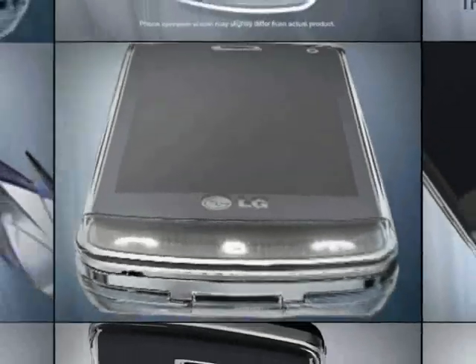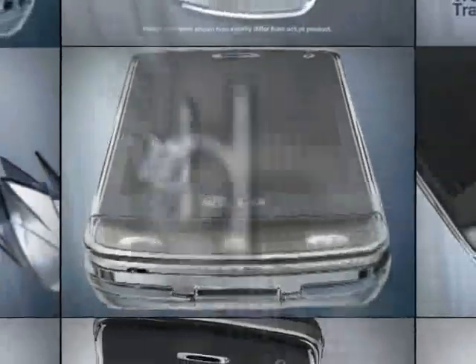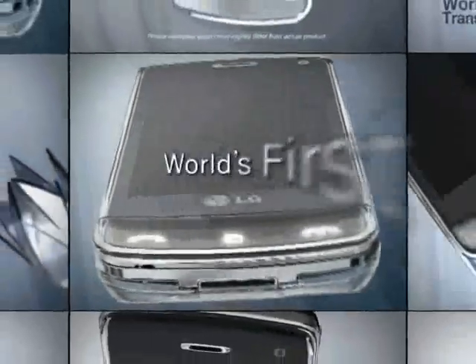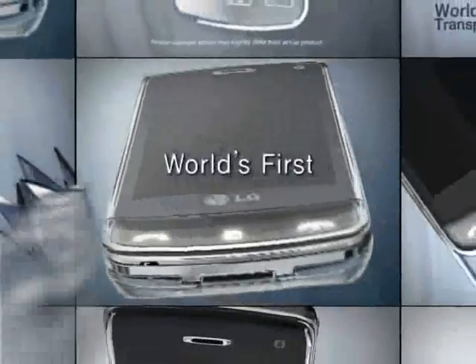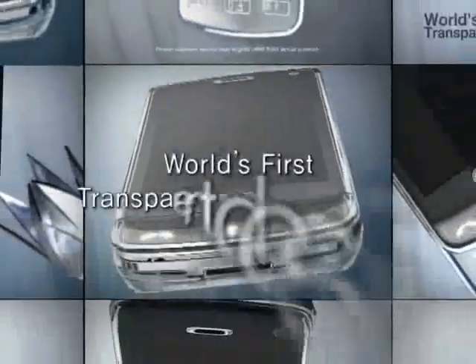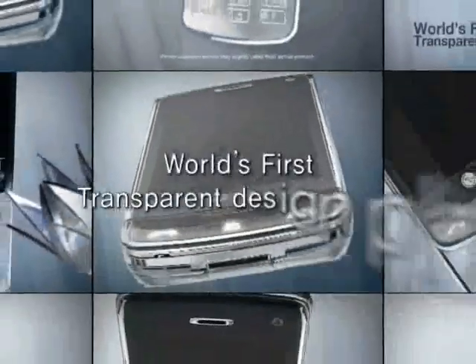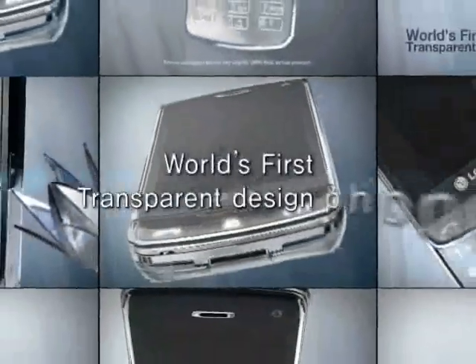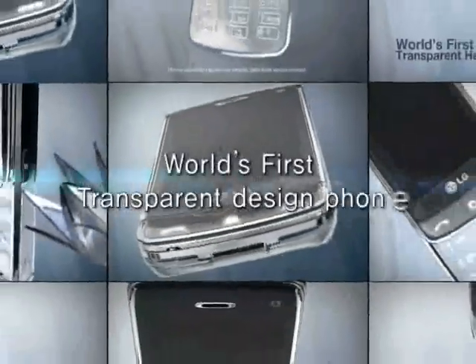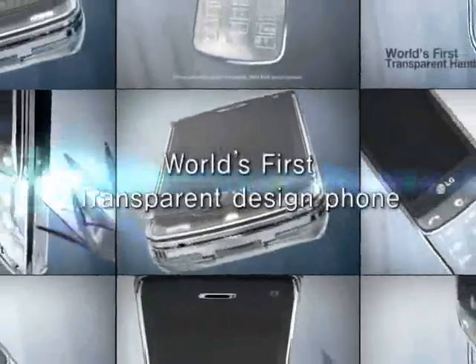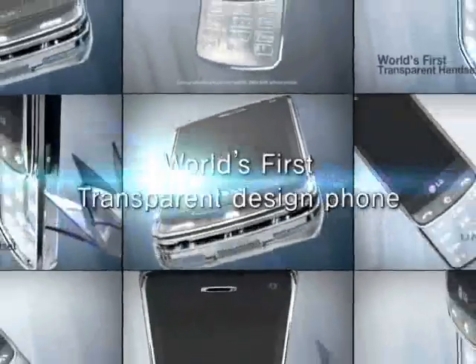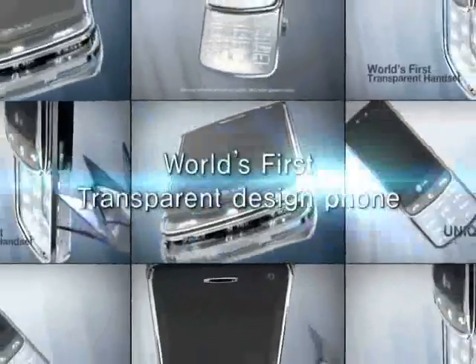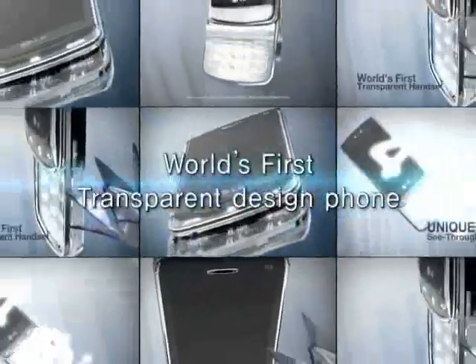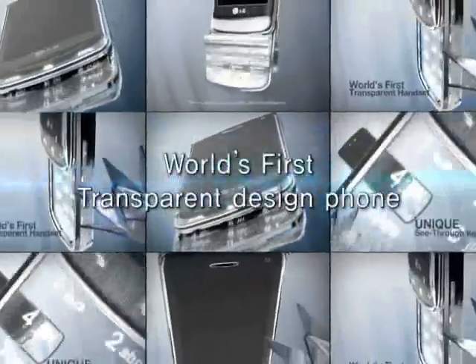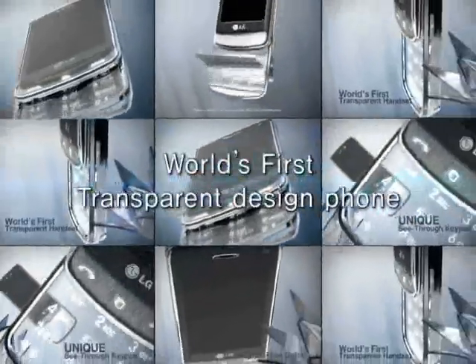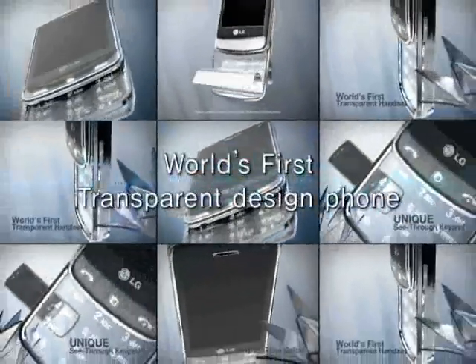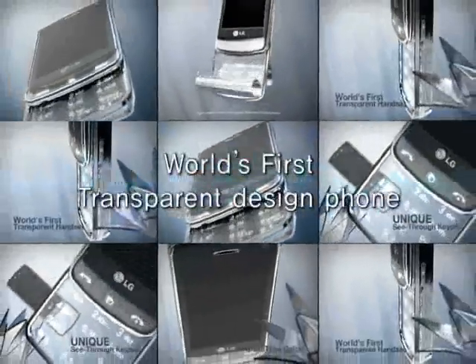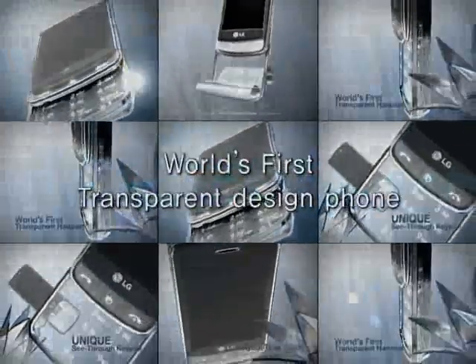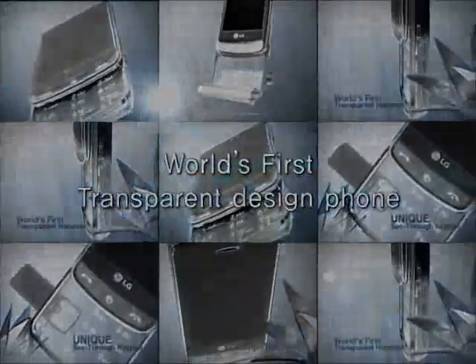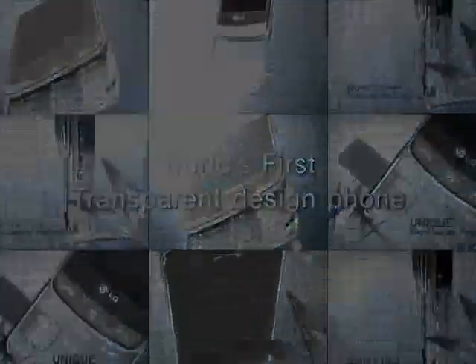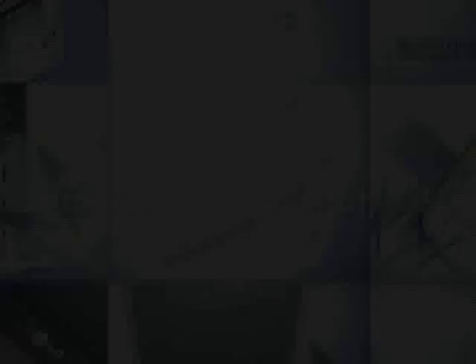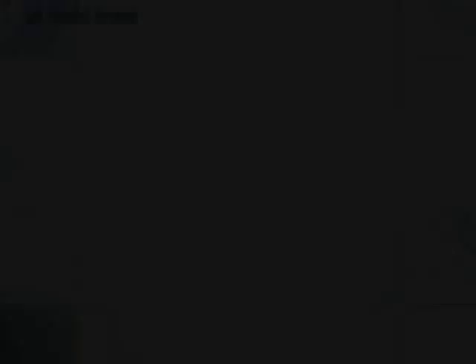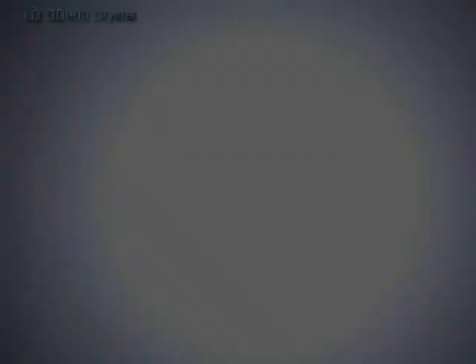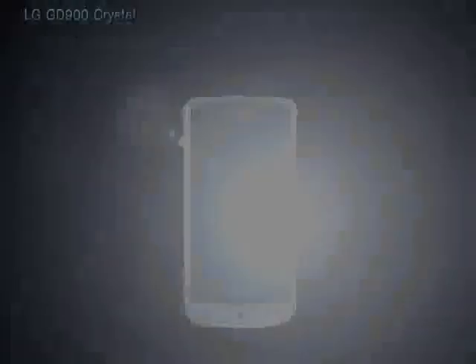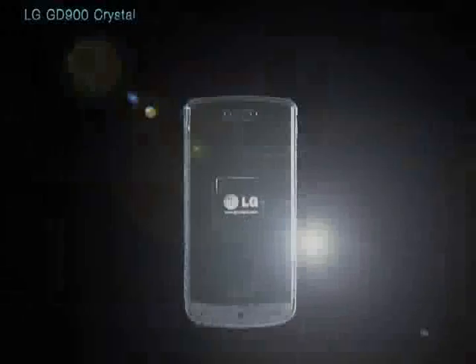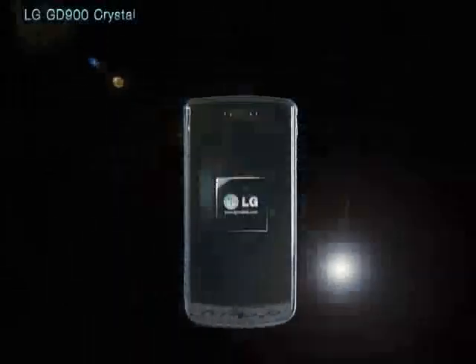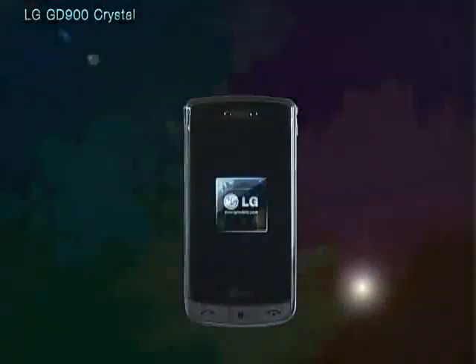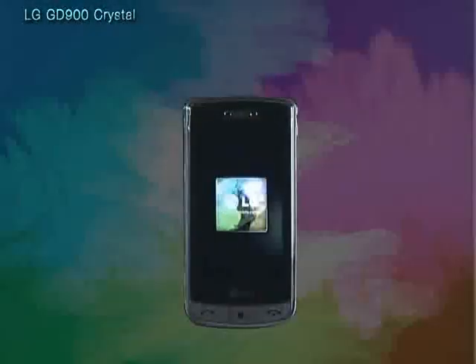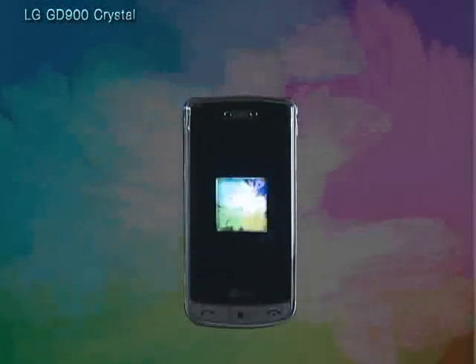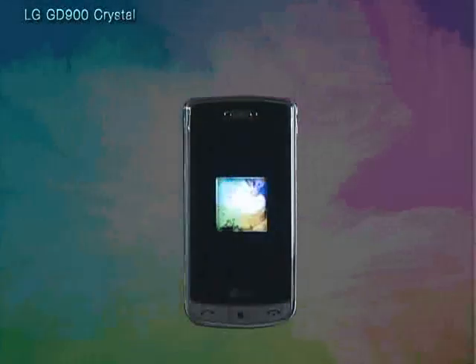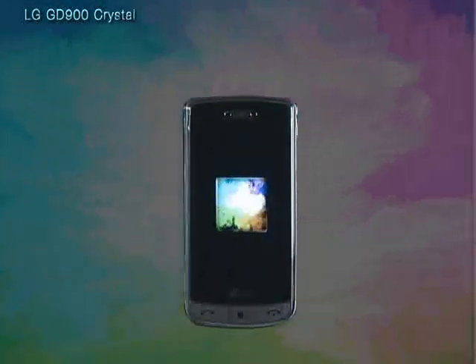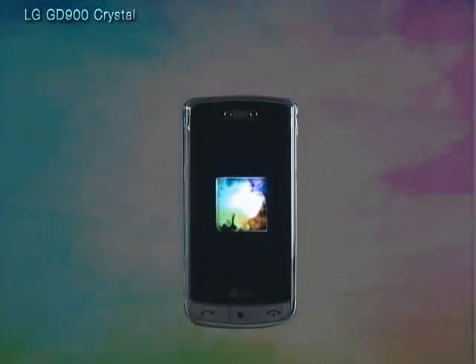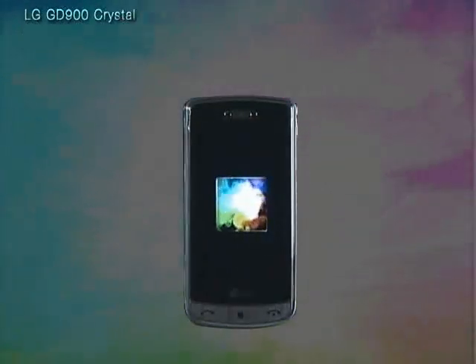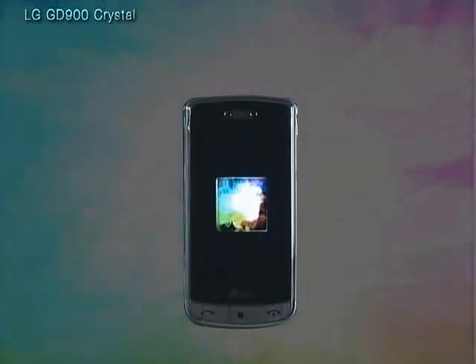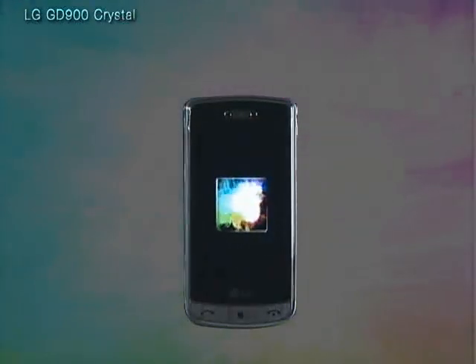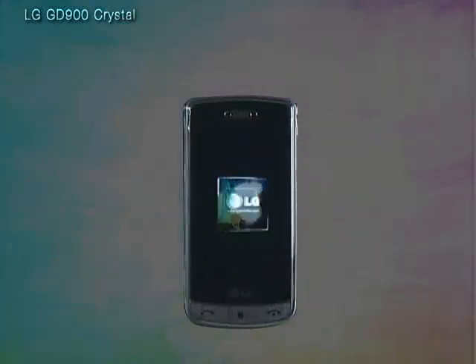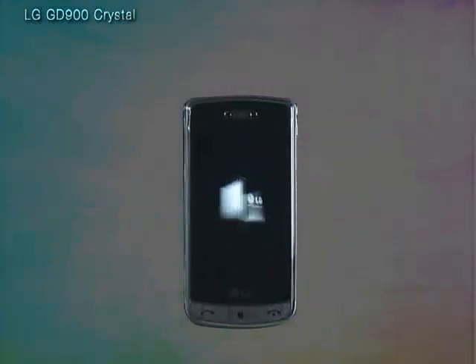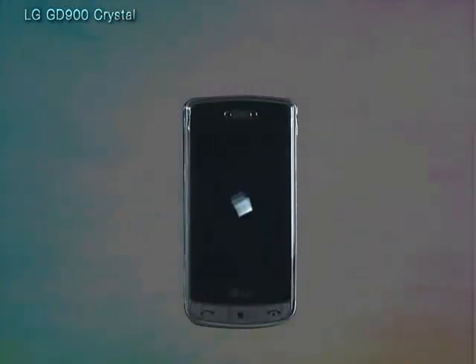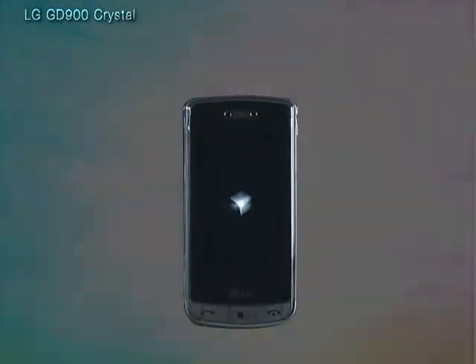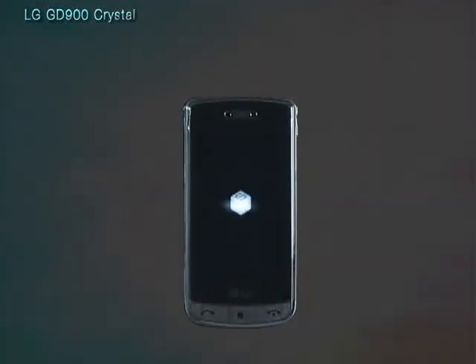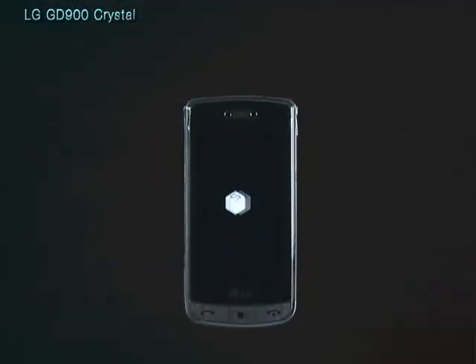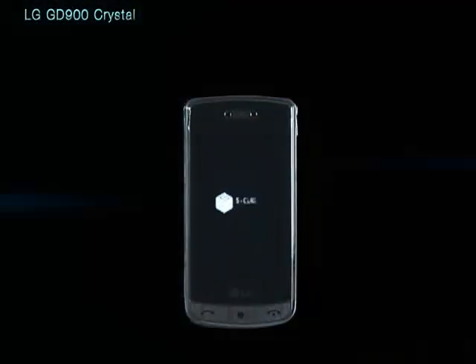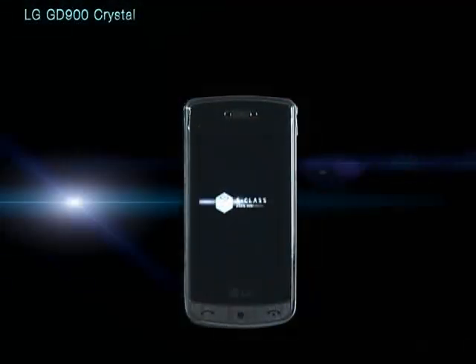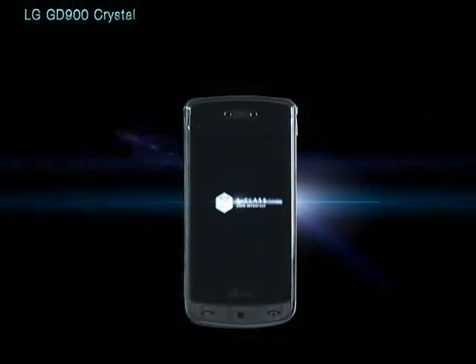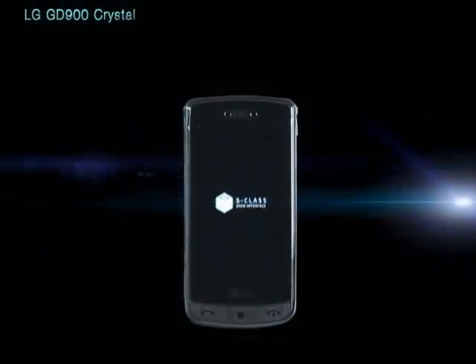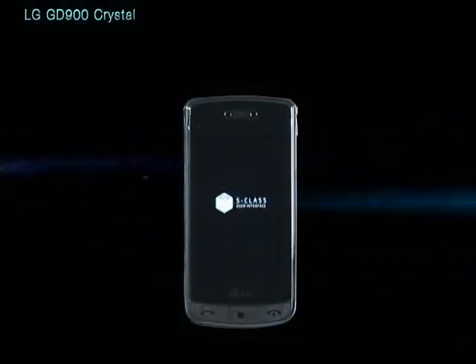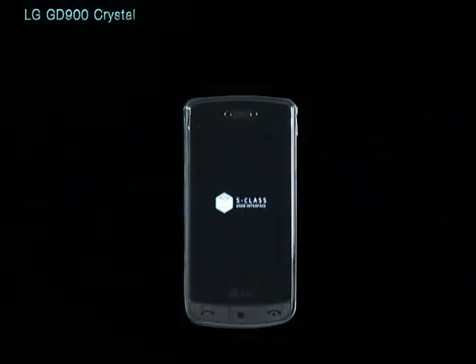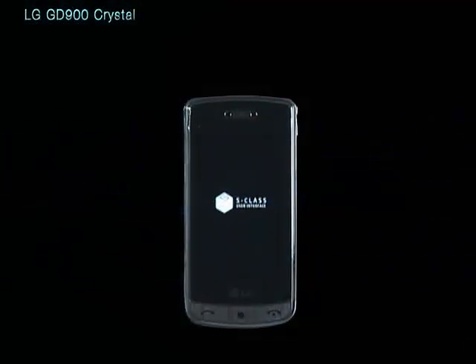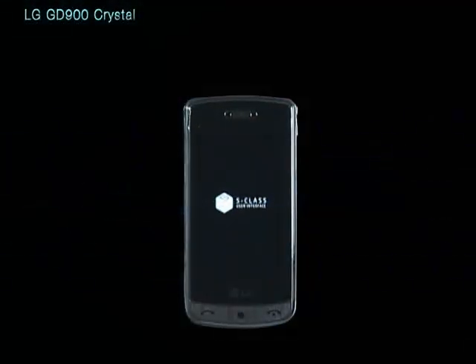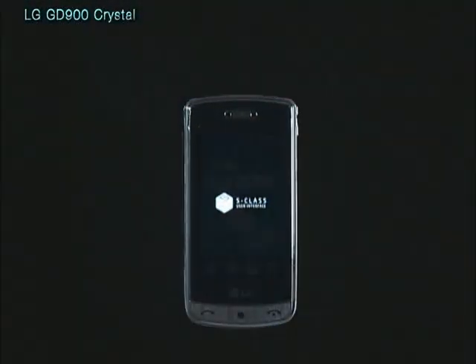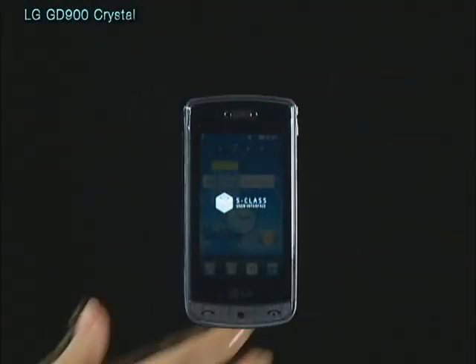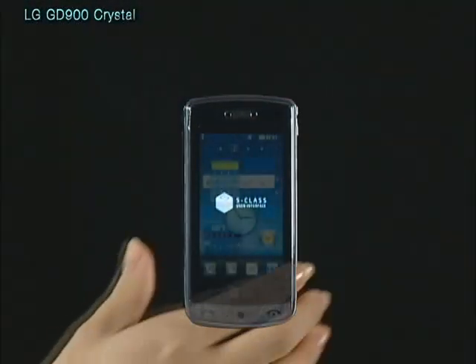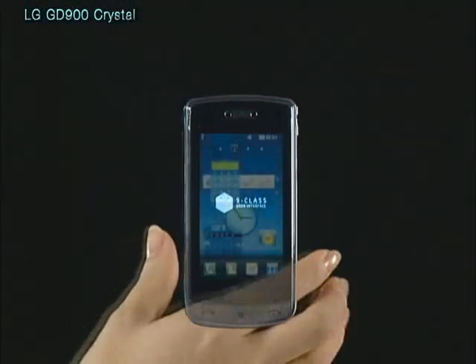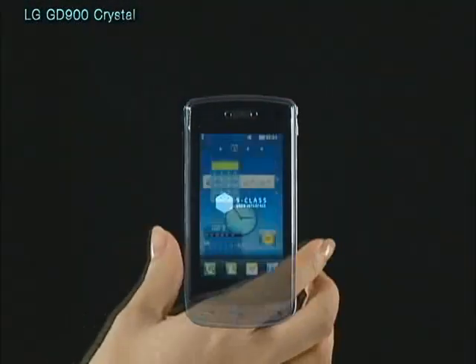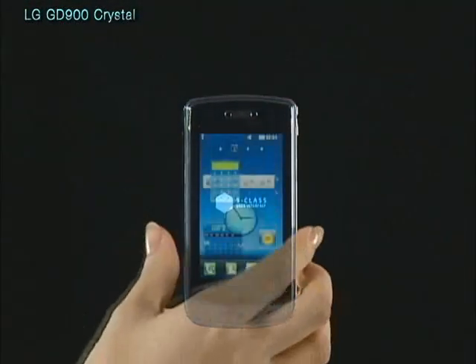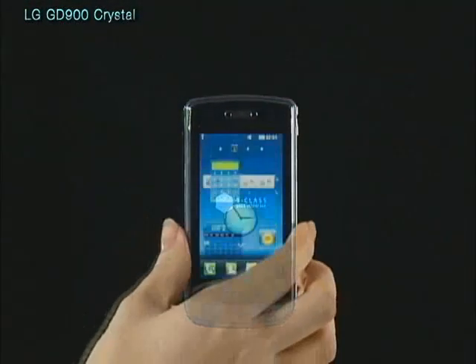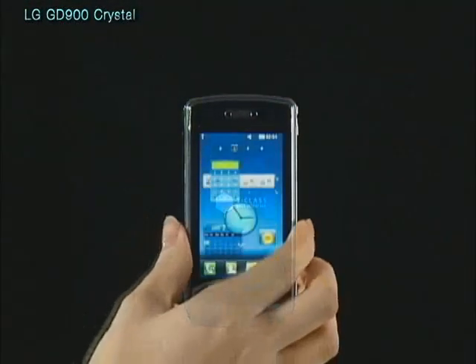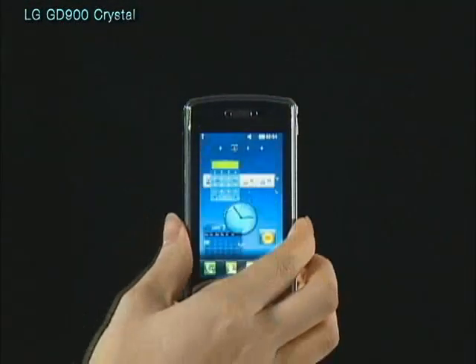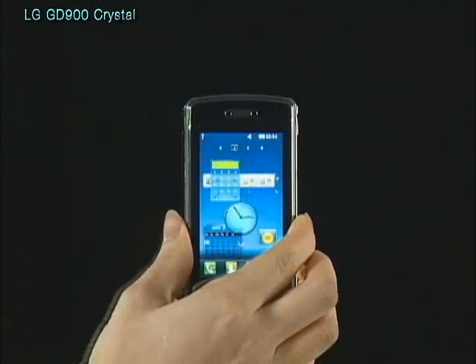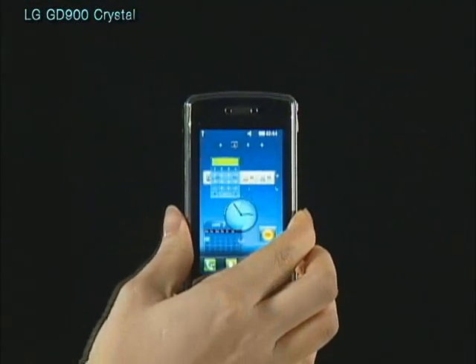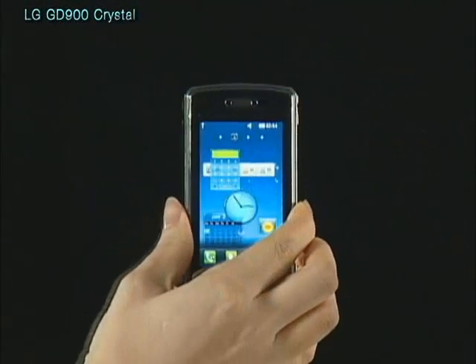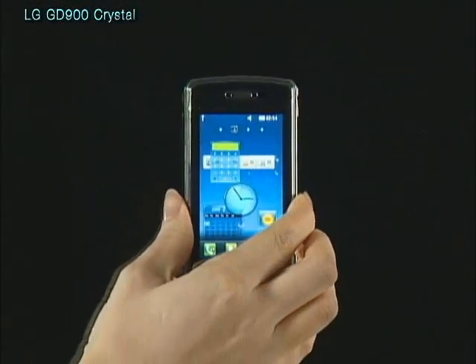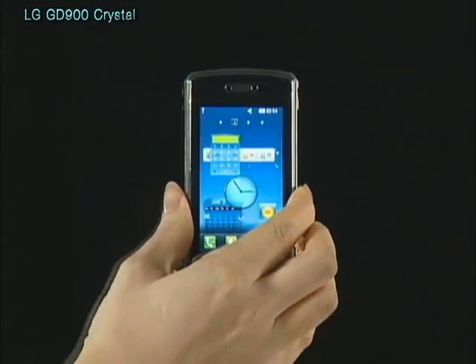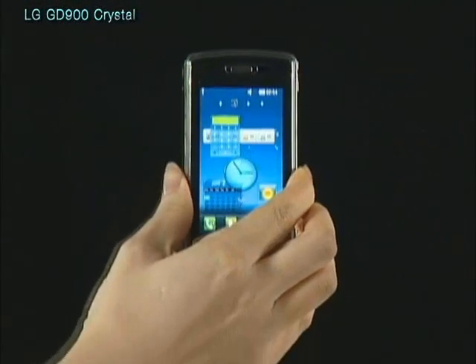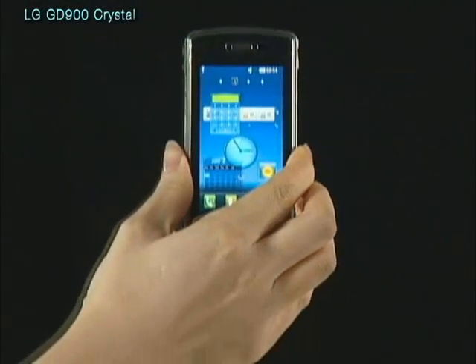As the world's first transparent design phone, the LG GD900 will let you stand out from the crowd.